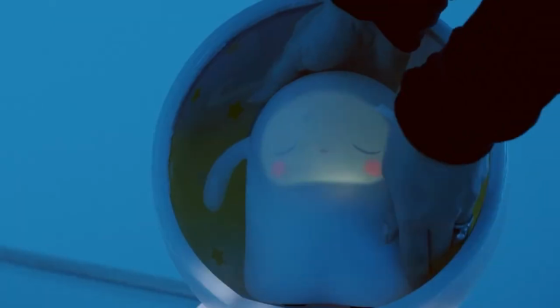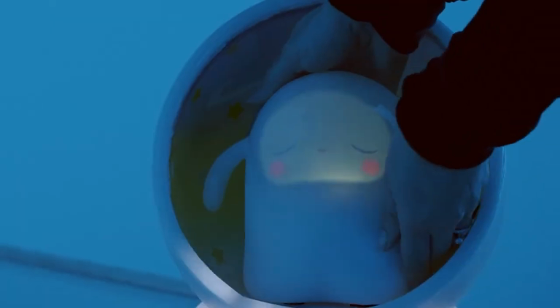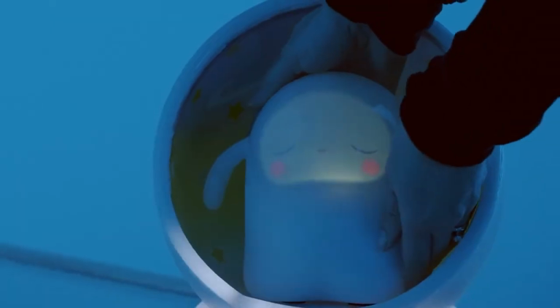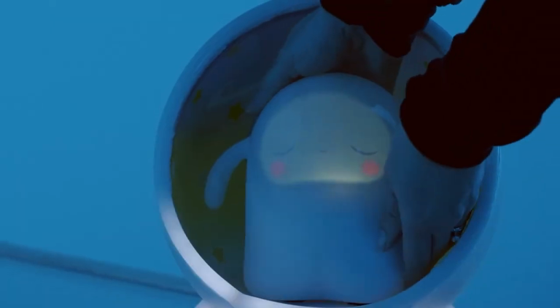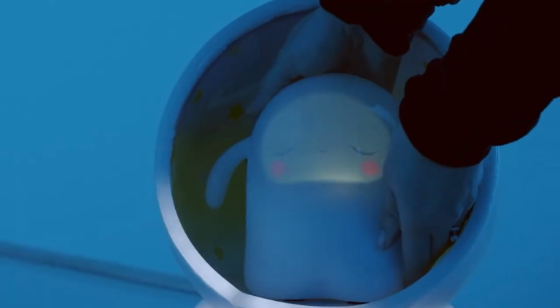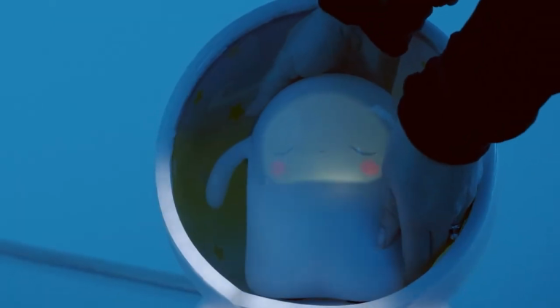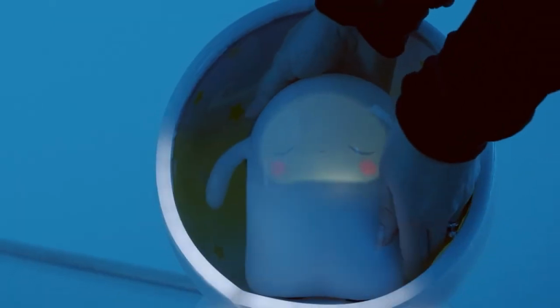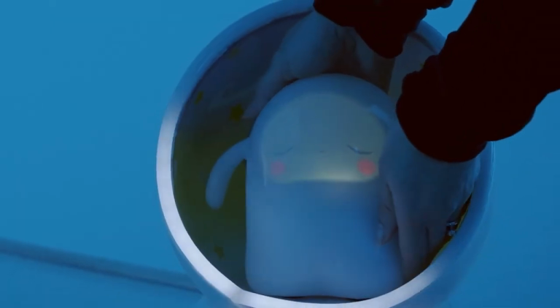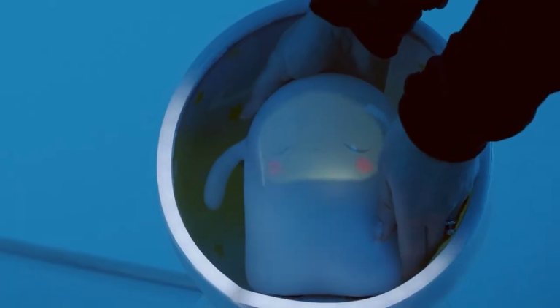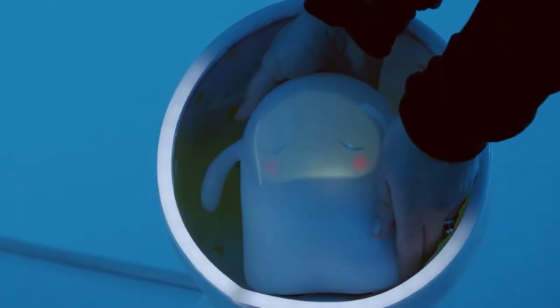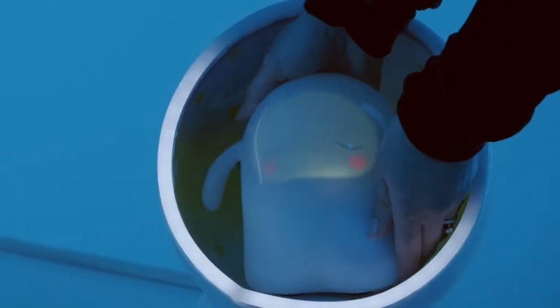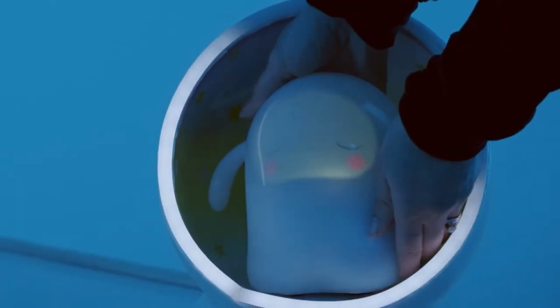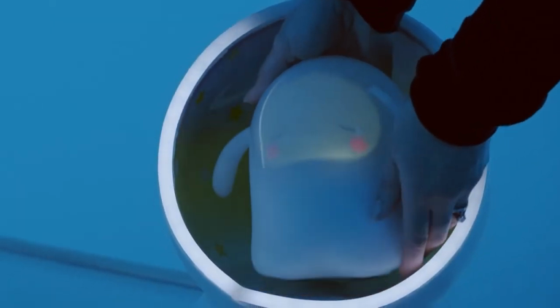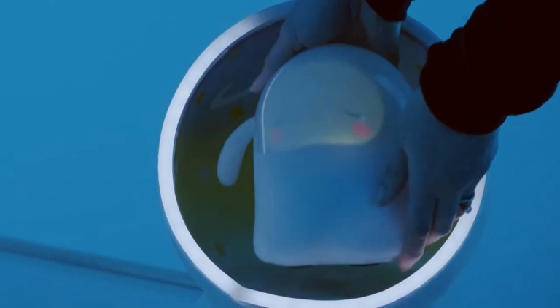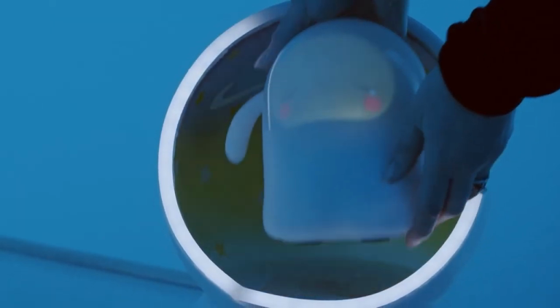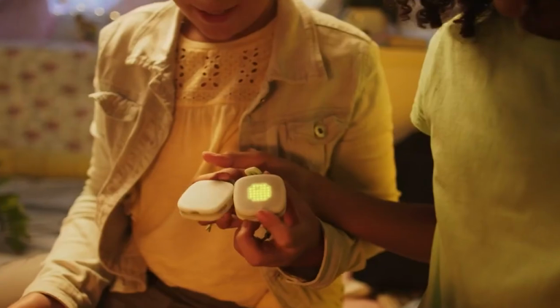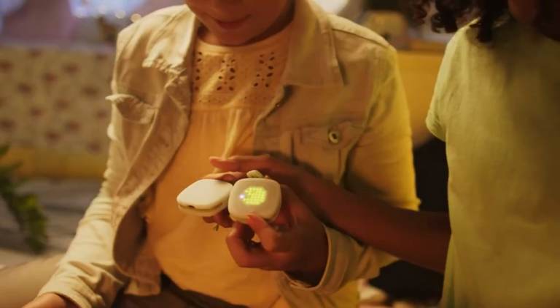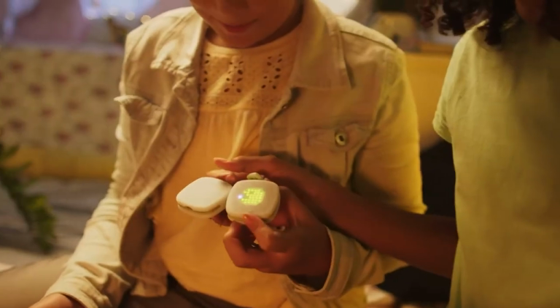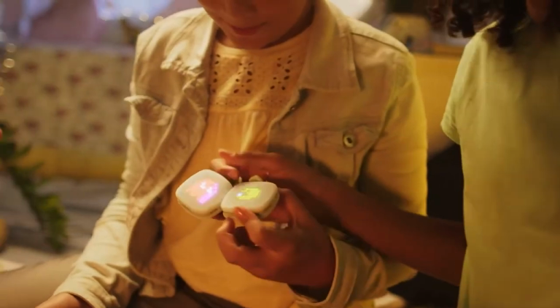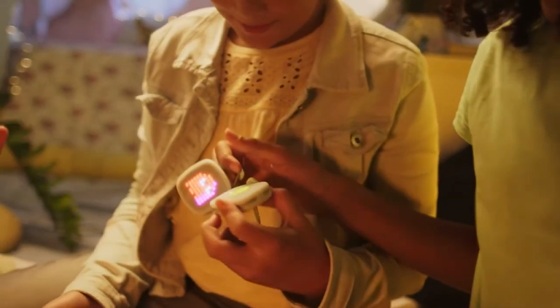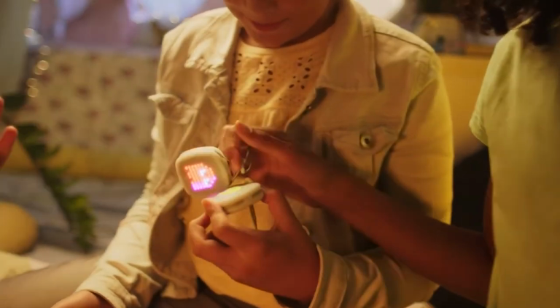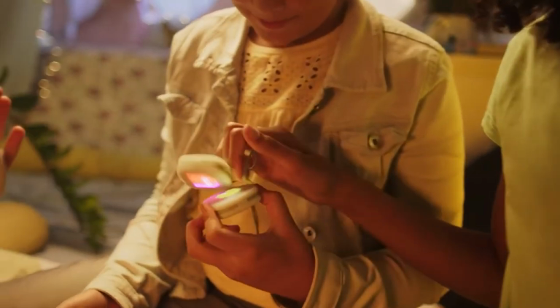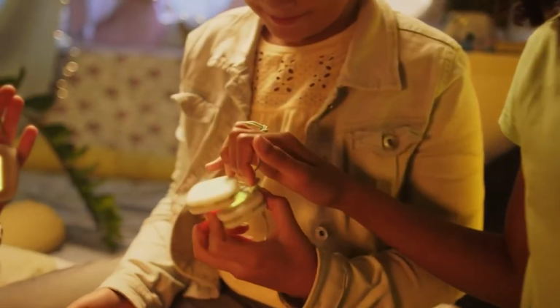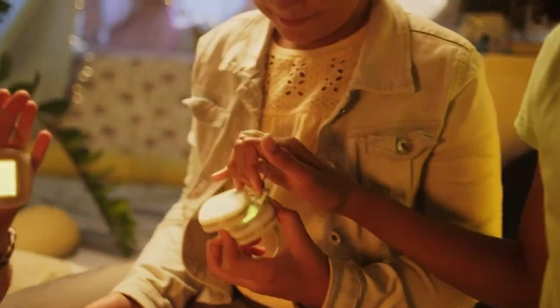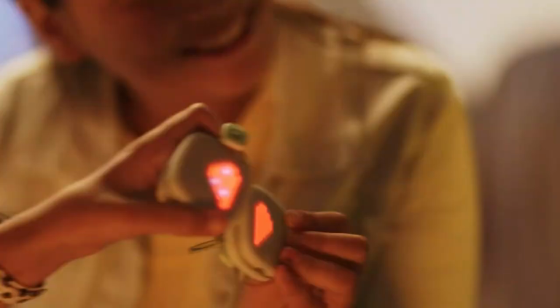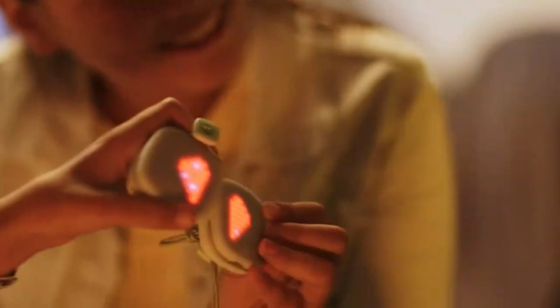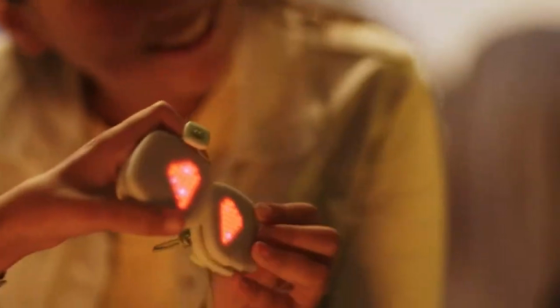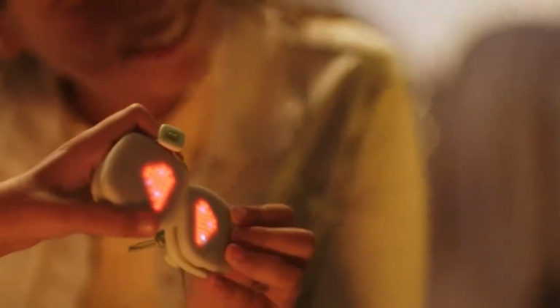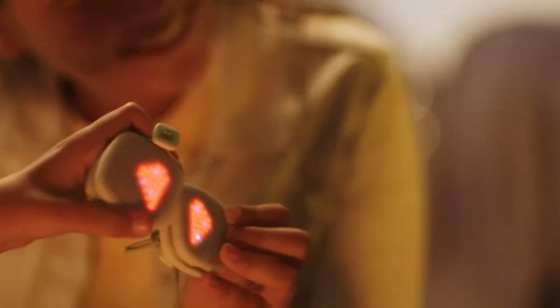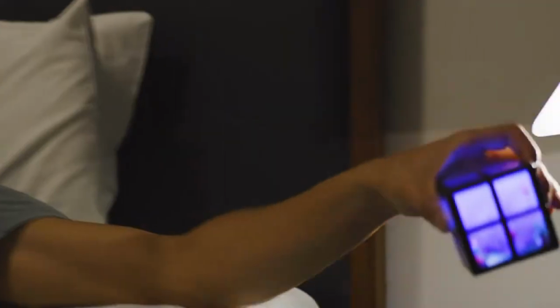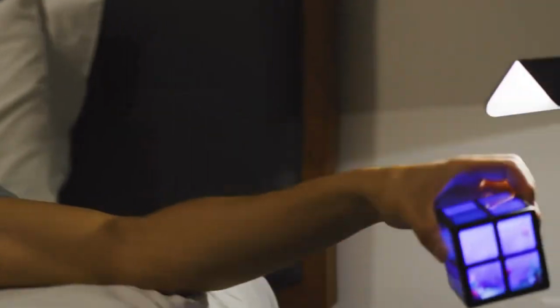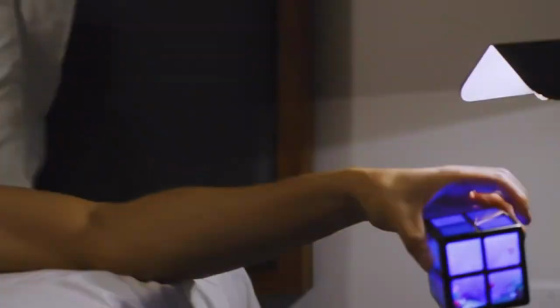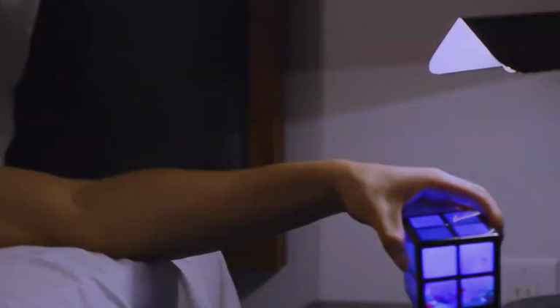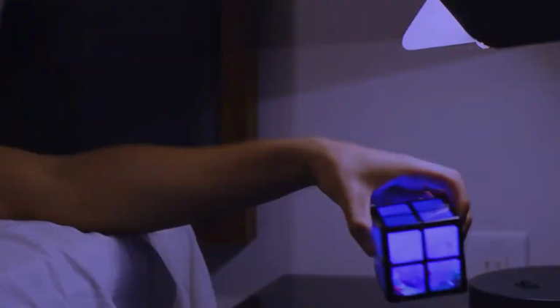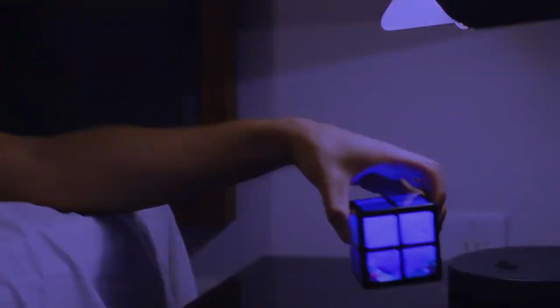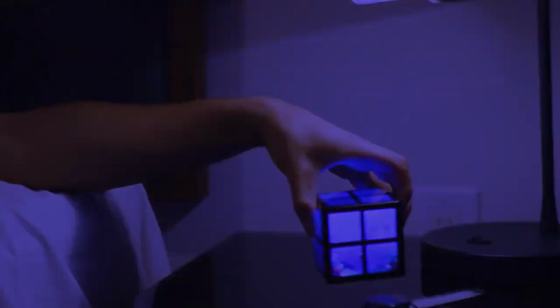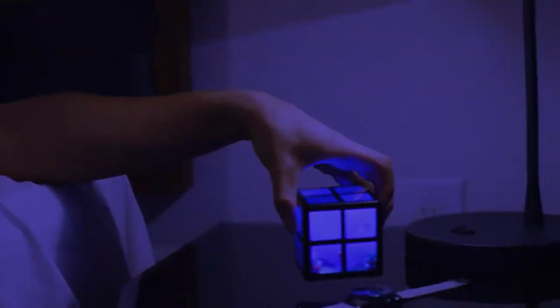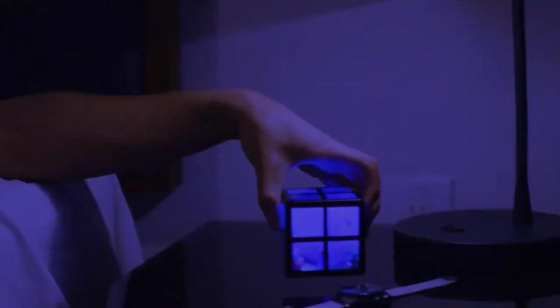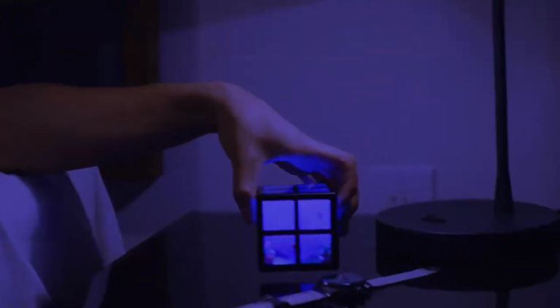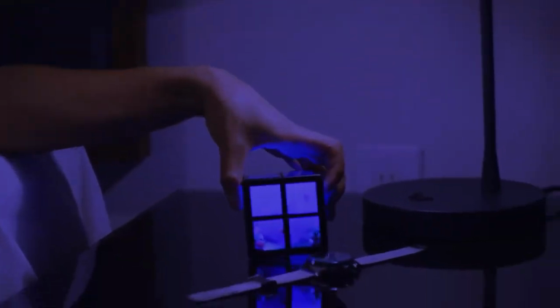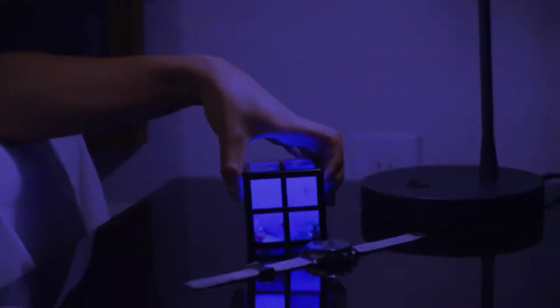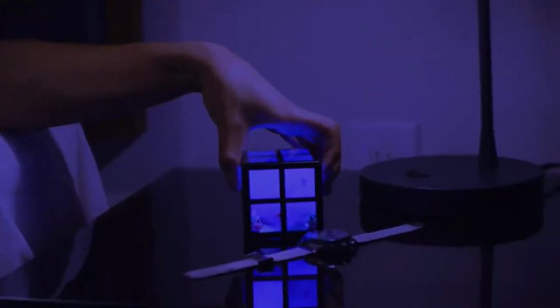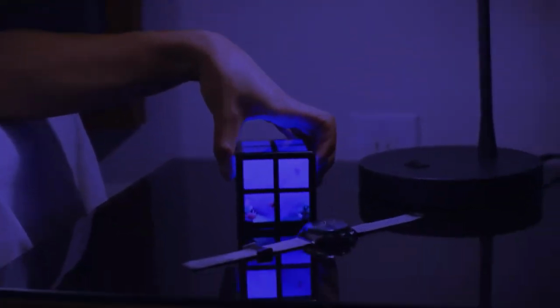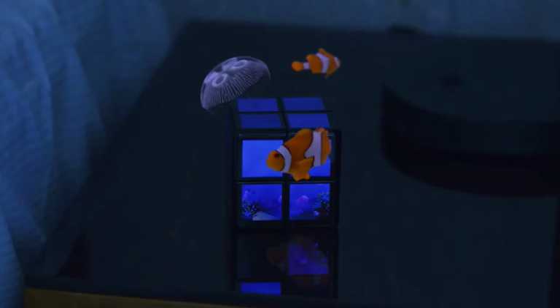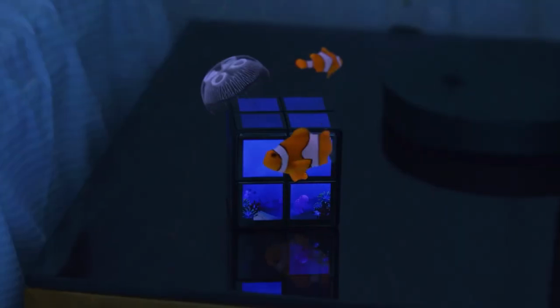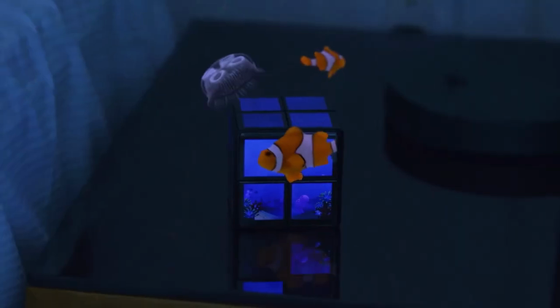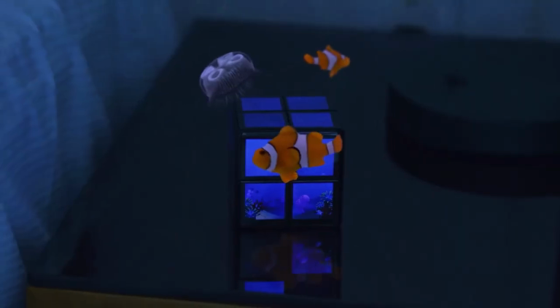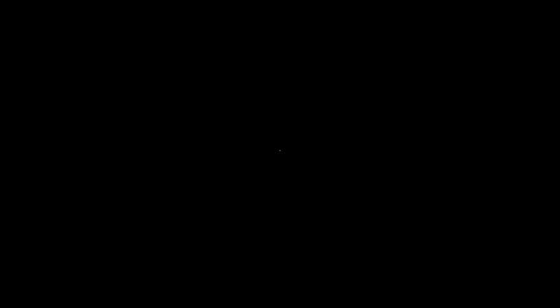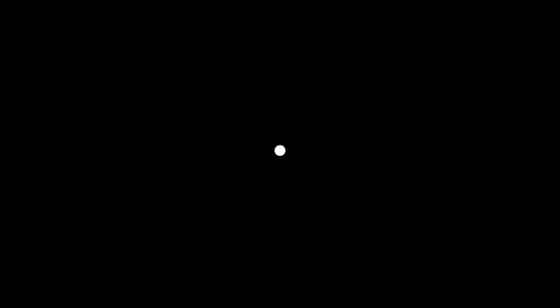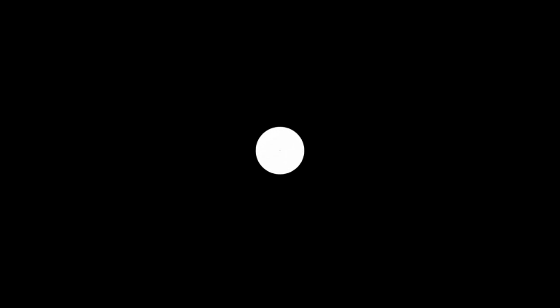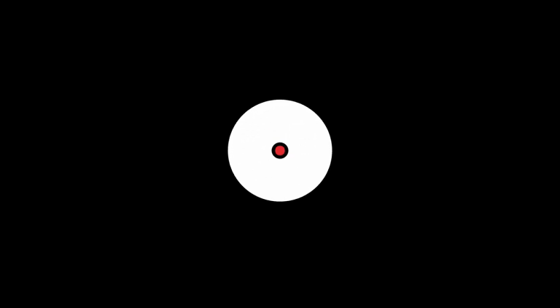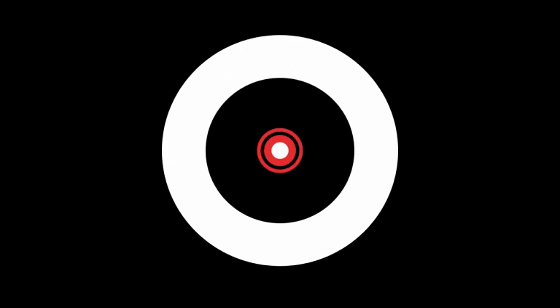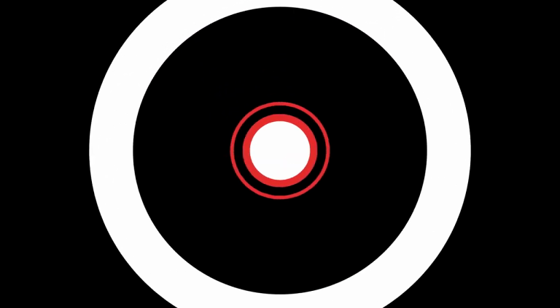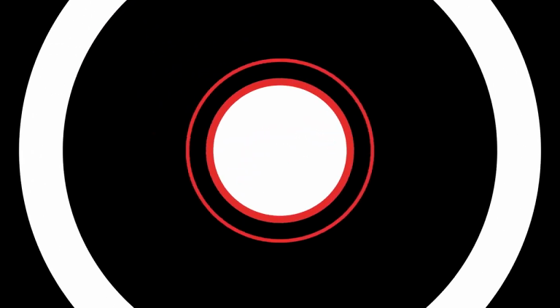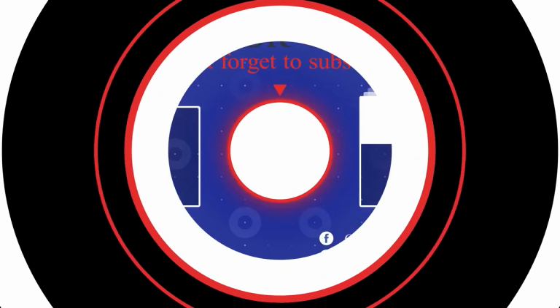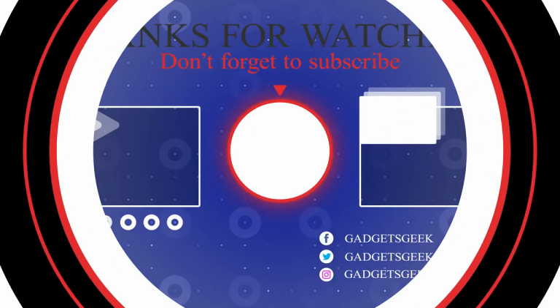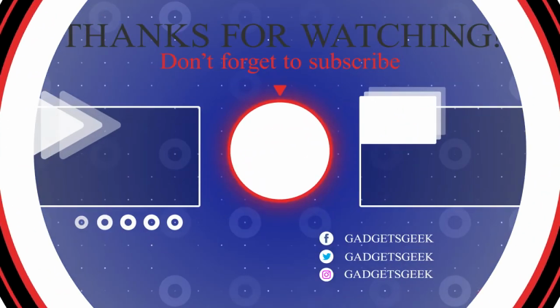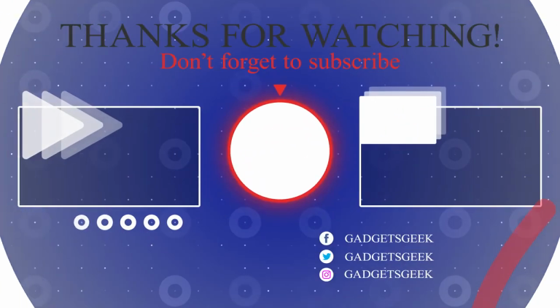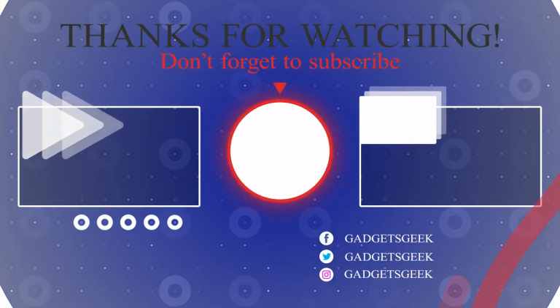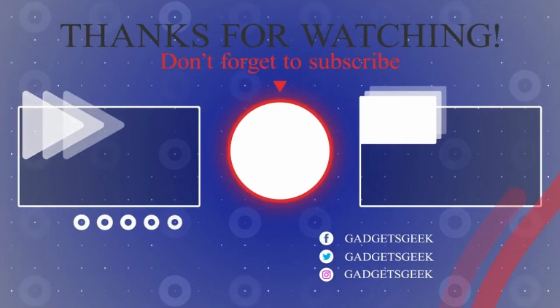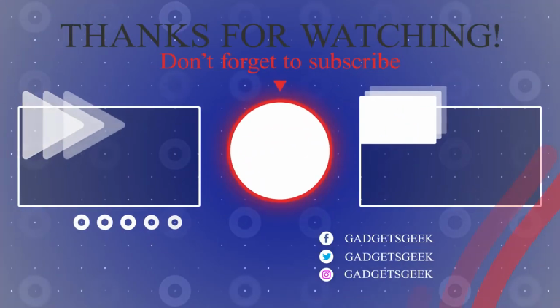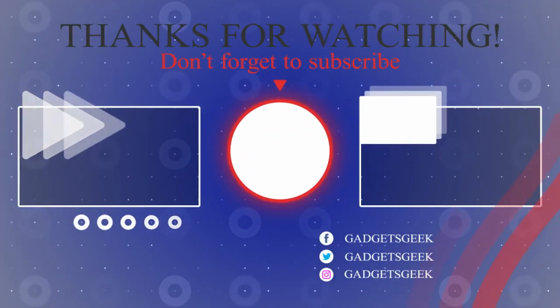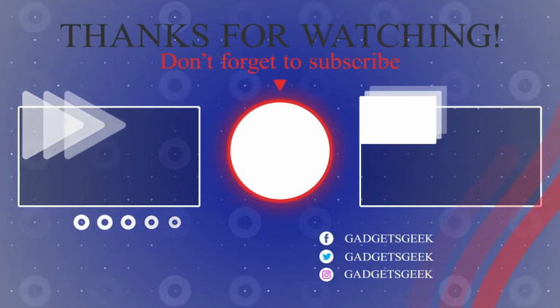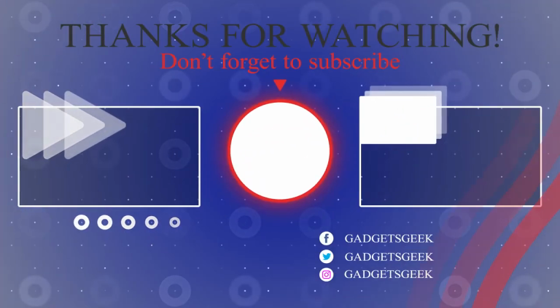That's all! Don't forget to give this video a thumbs up, subscribe to our channel, and hit the bell icon so you can get an update every time we post a new video. We'll see you in the next video.